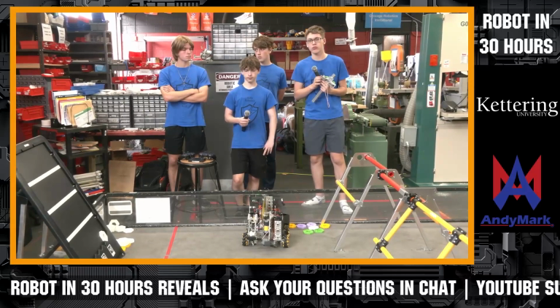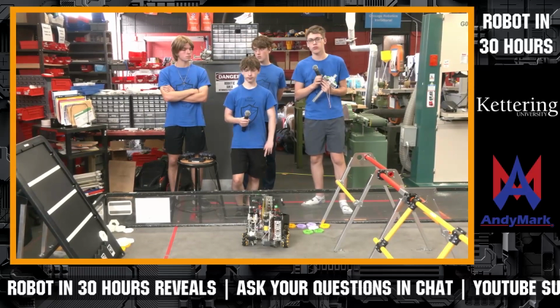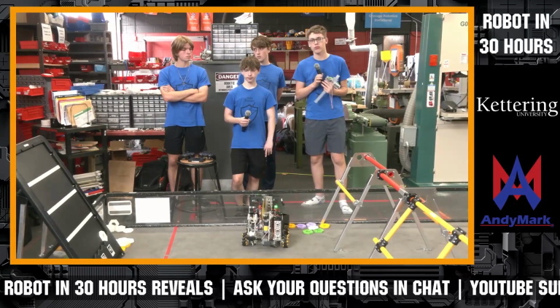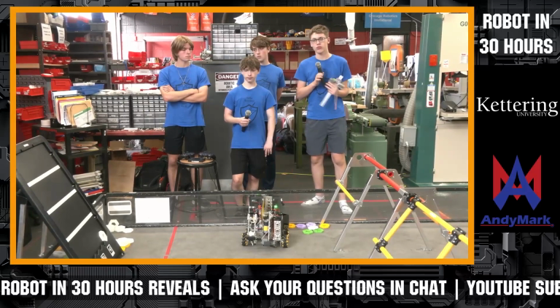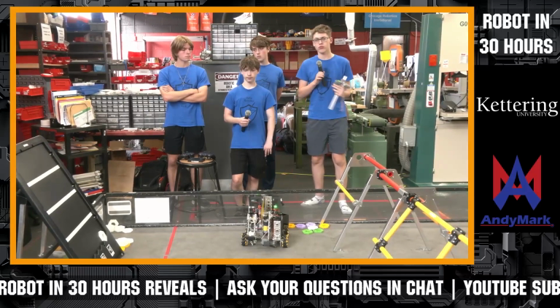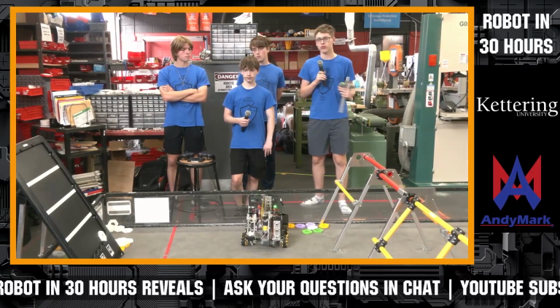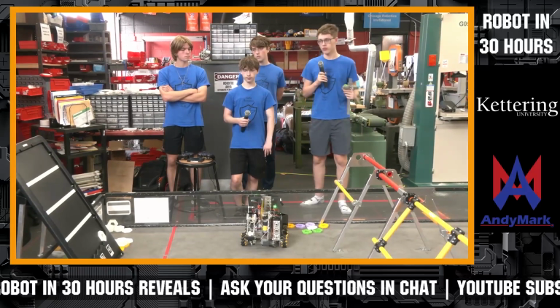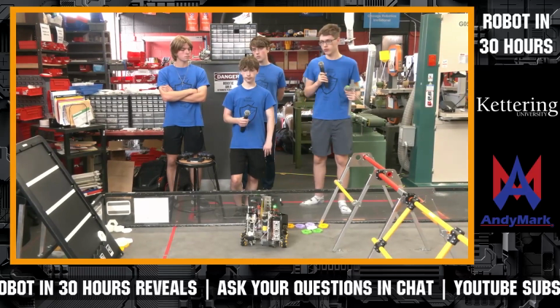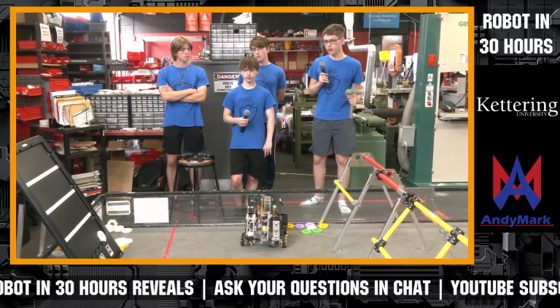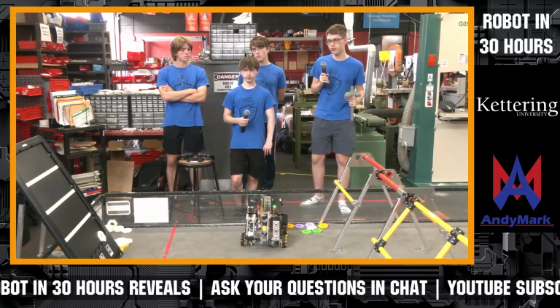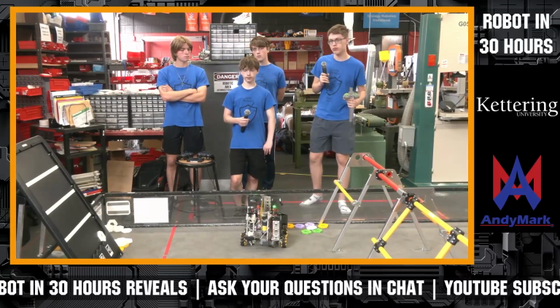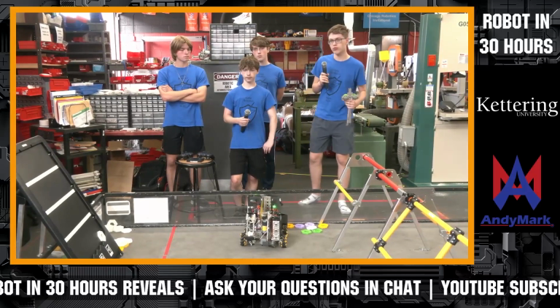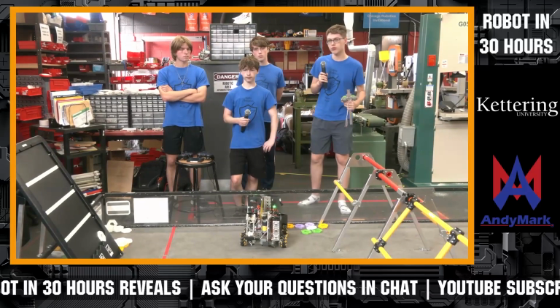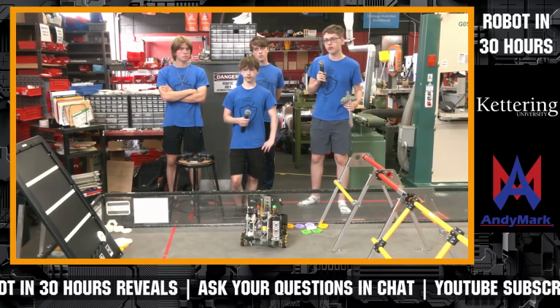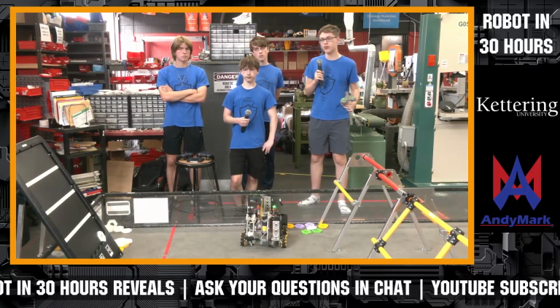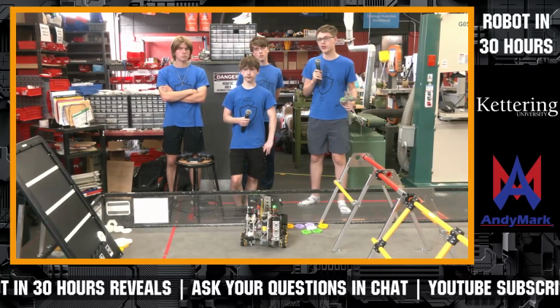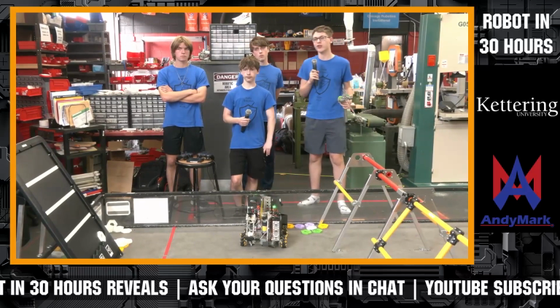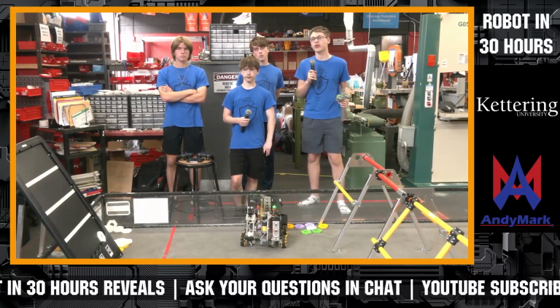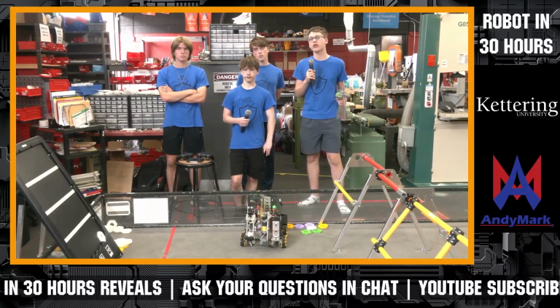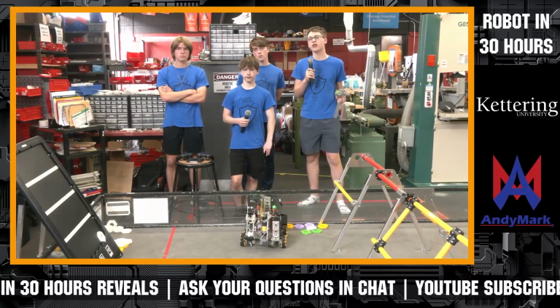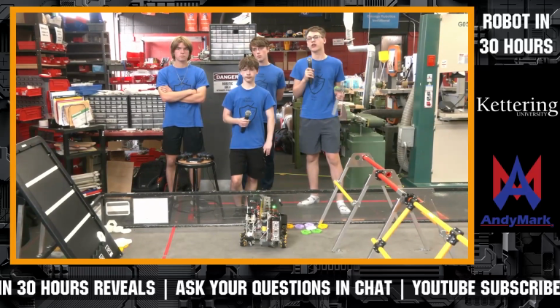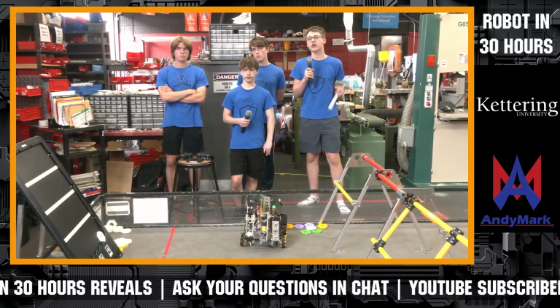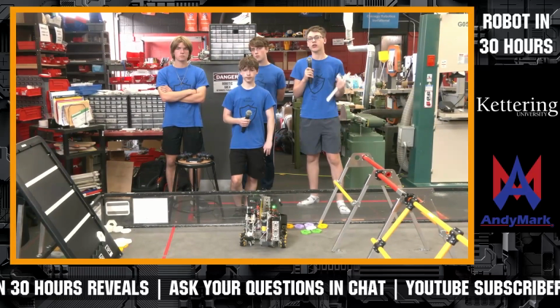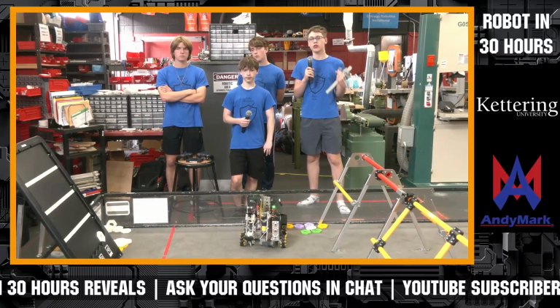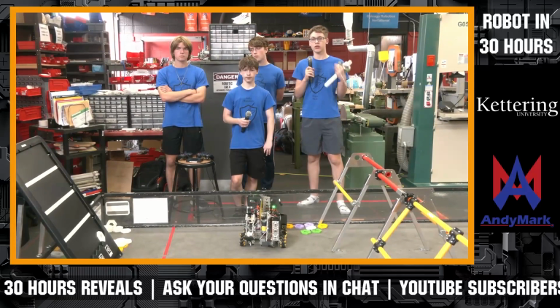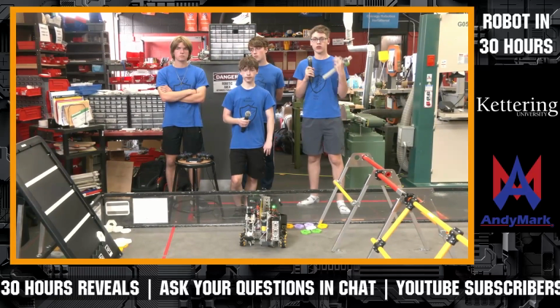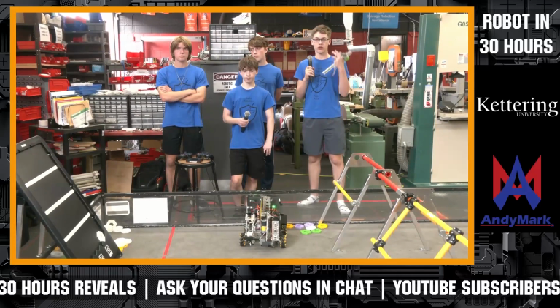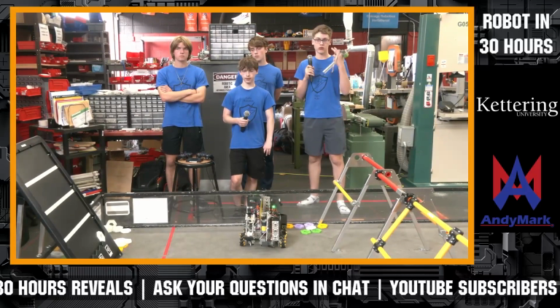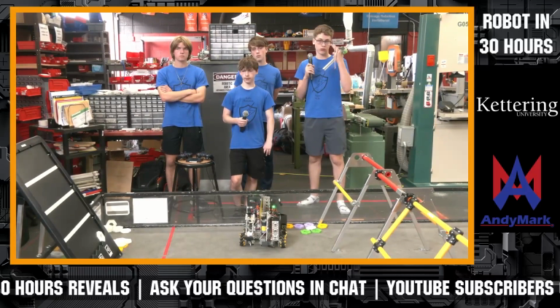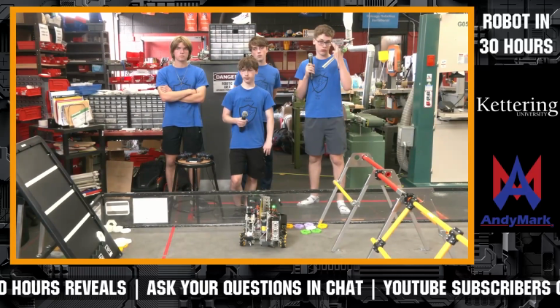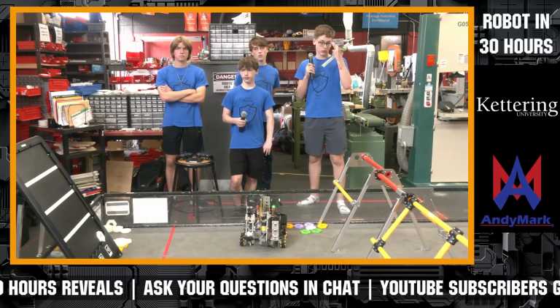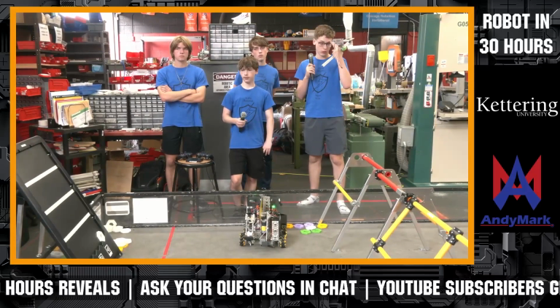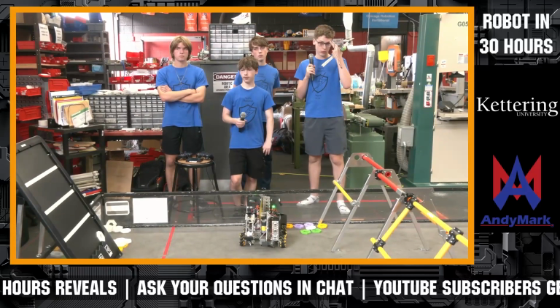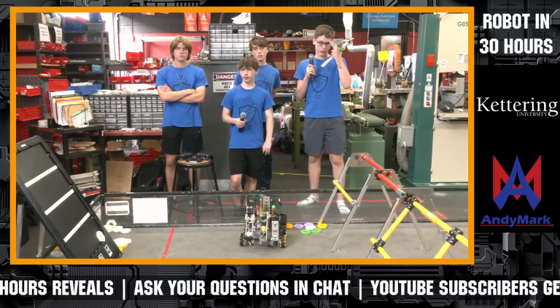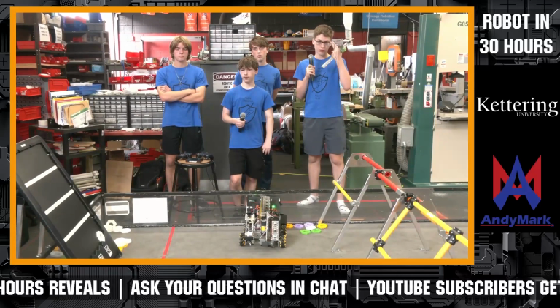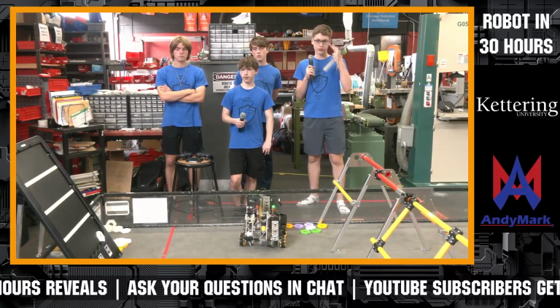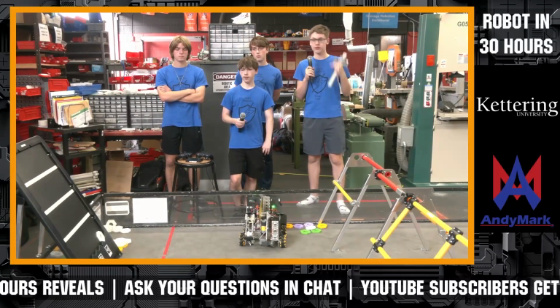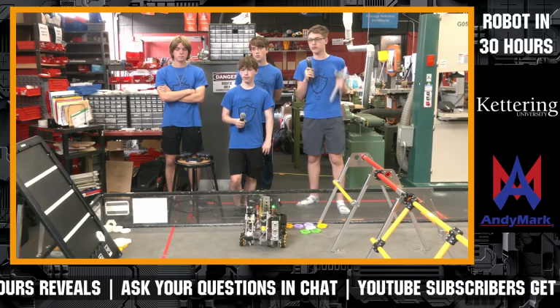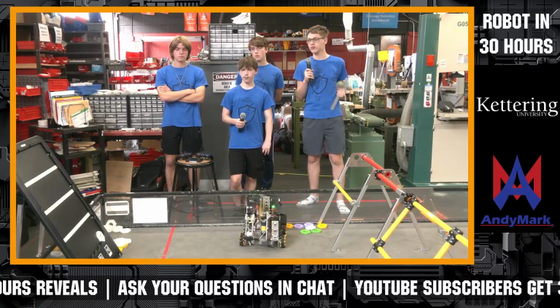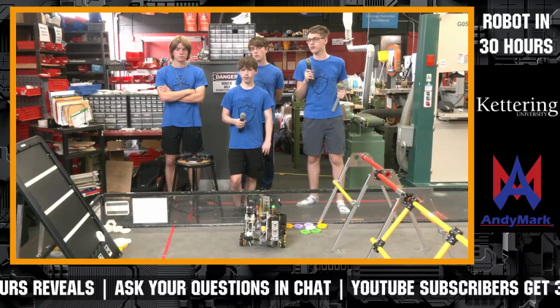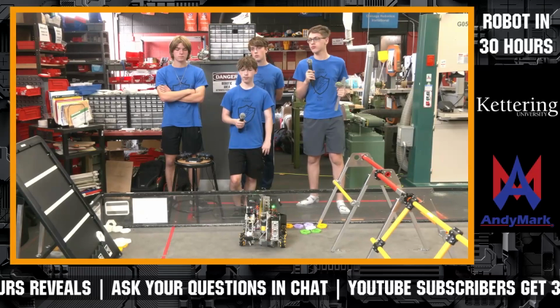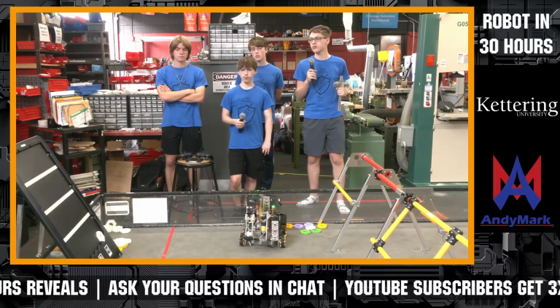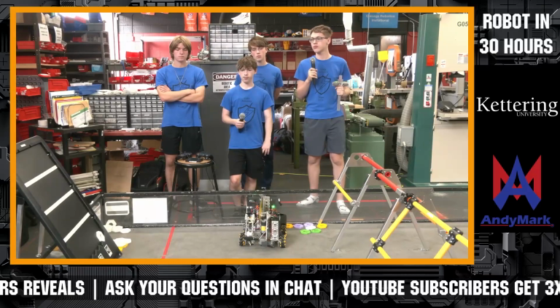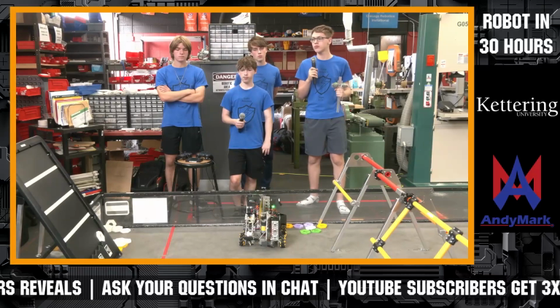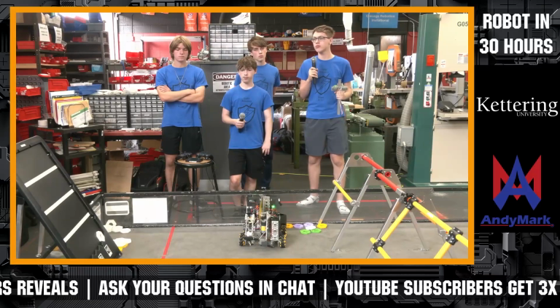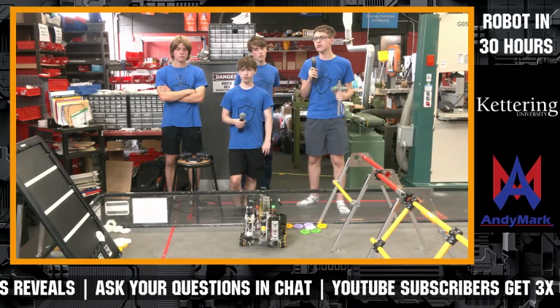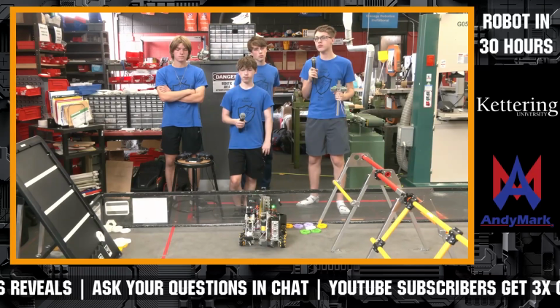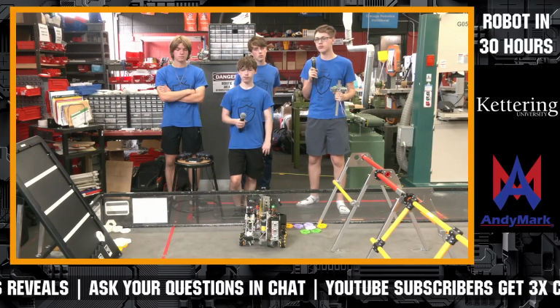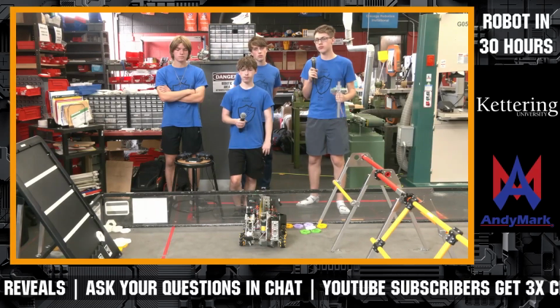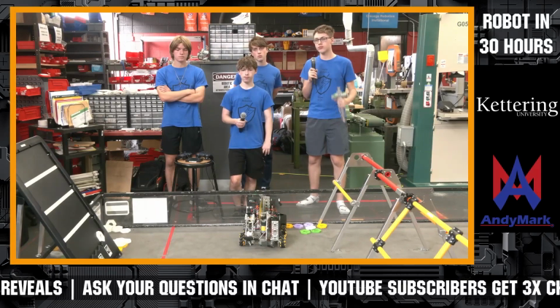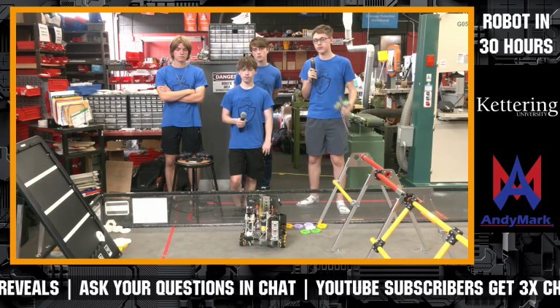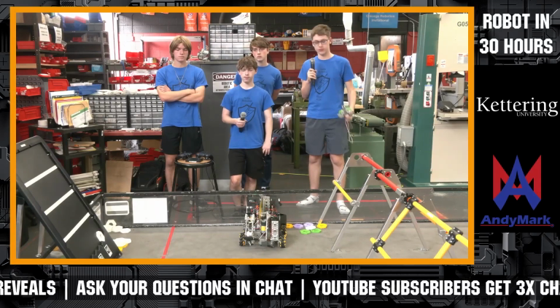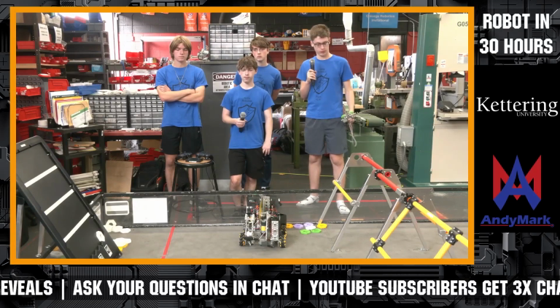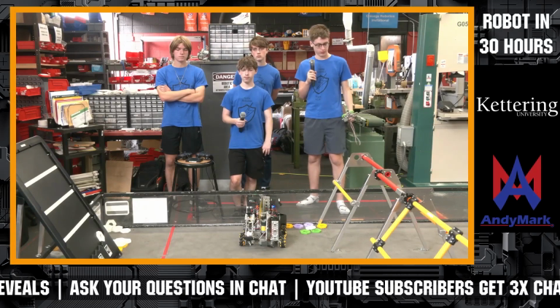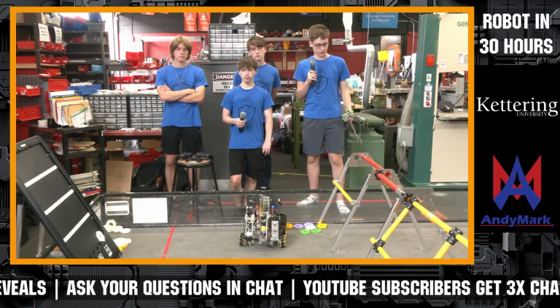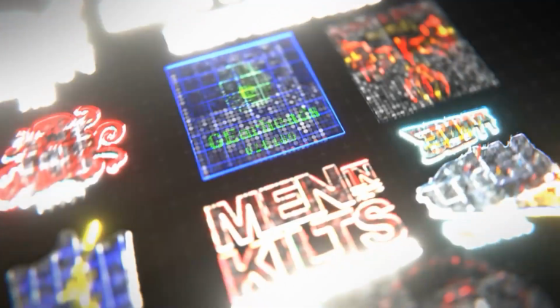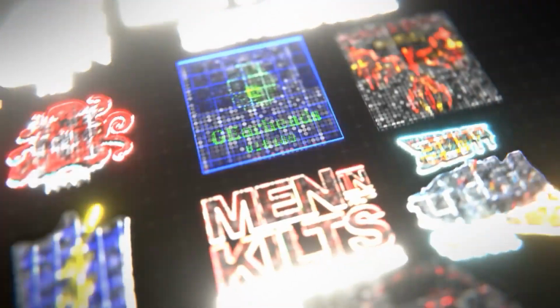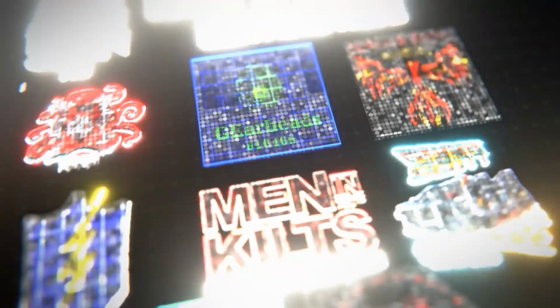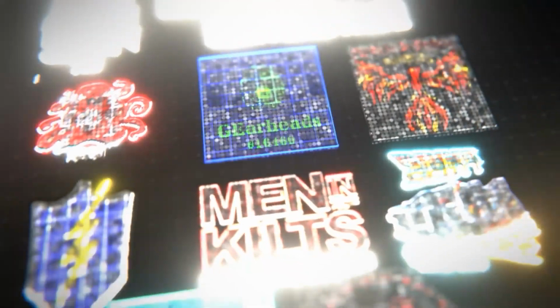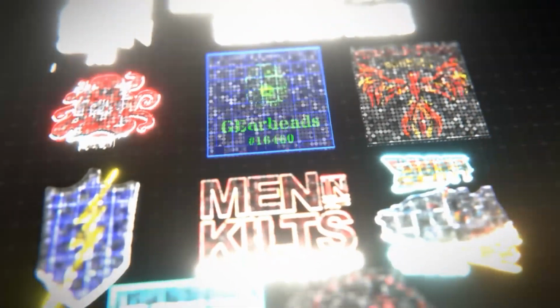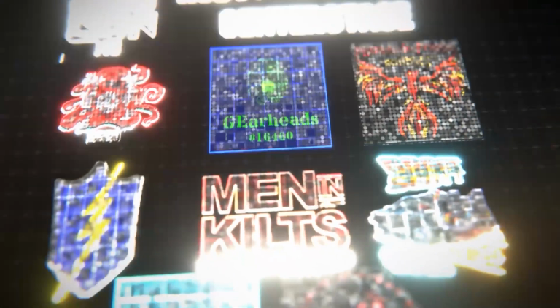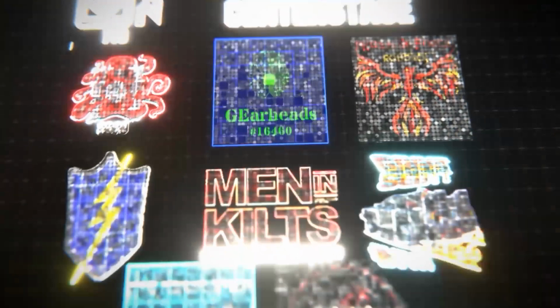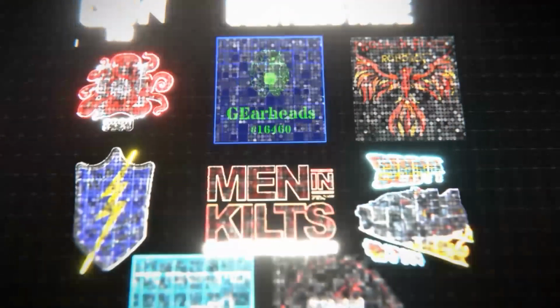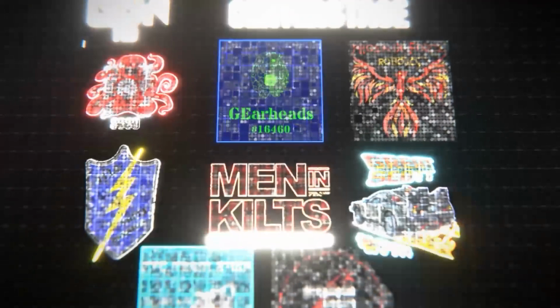All right, we're going to let these teams get back to work here, but let's give 41-16 a huge round of applause — coming in and doing a phenomenal job here.